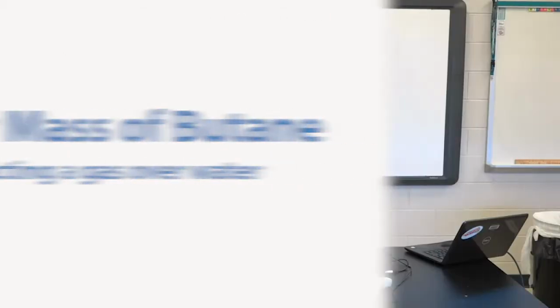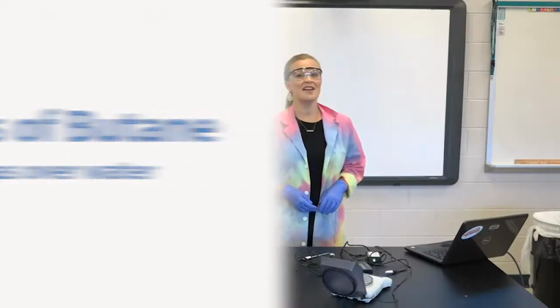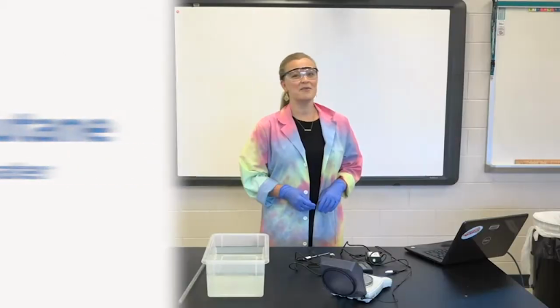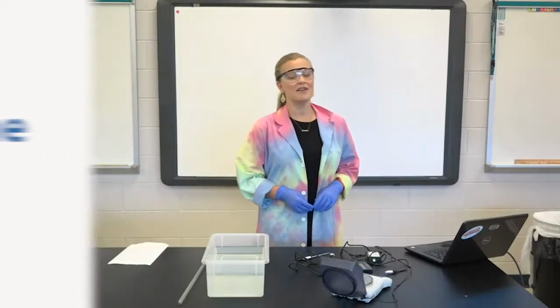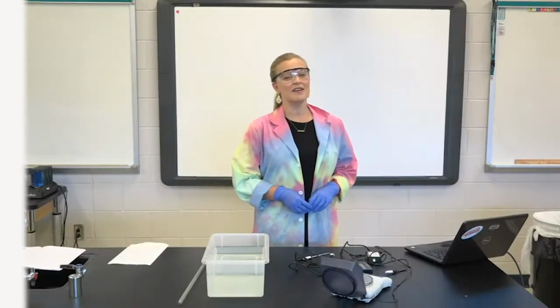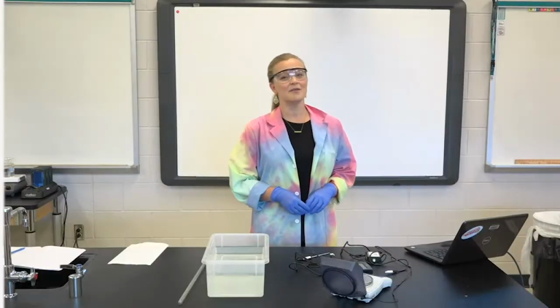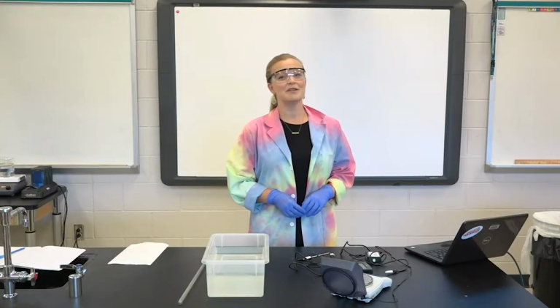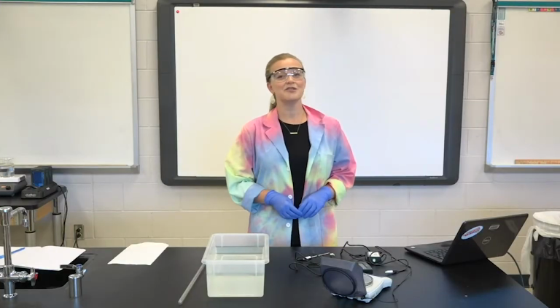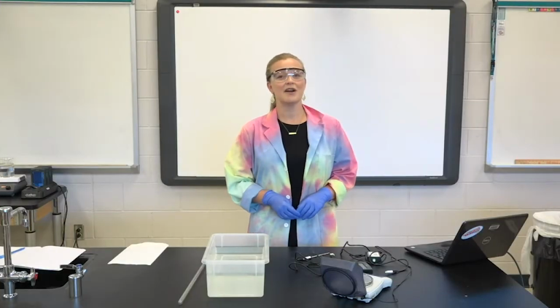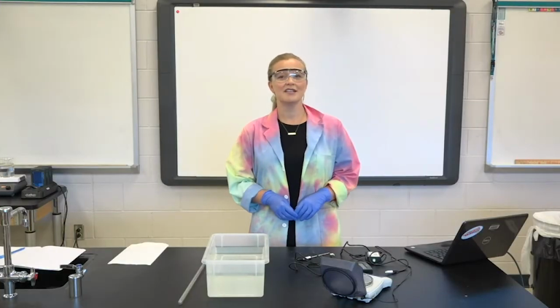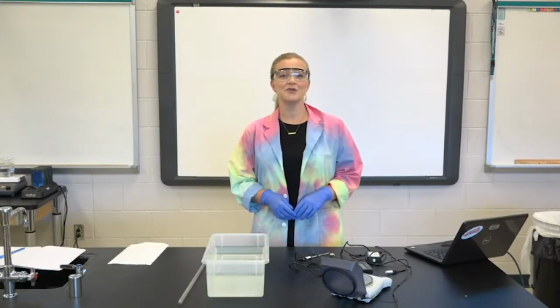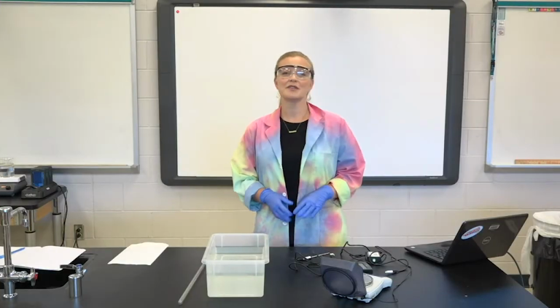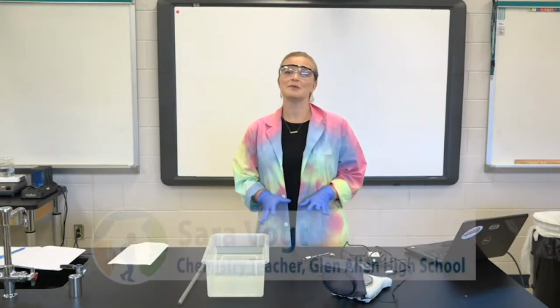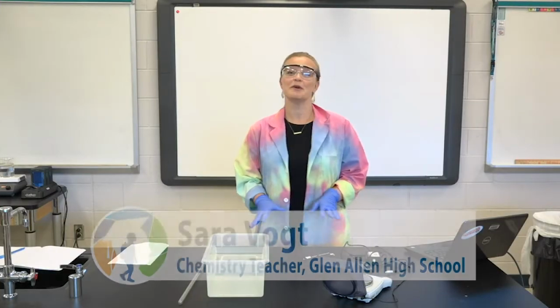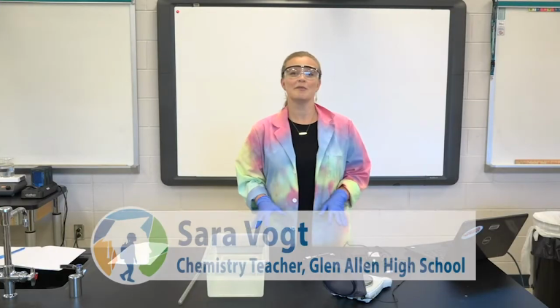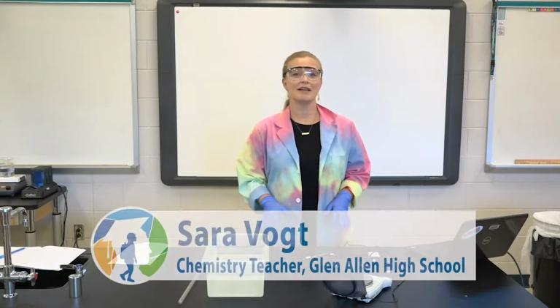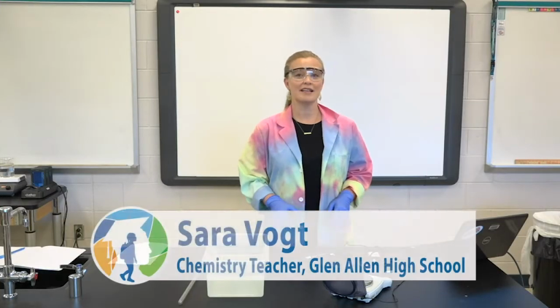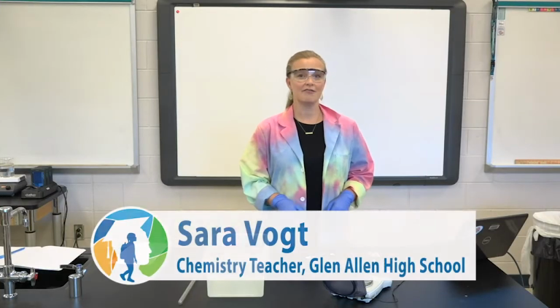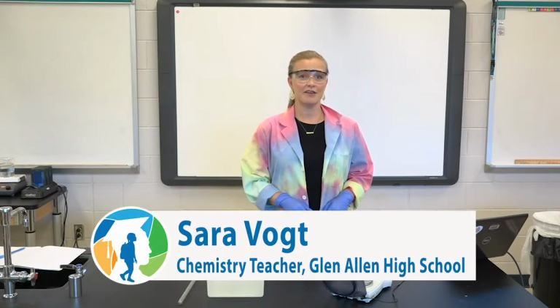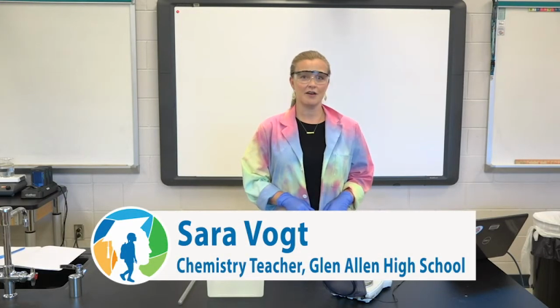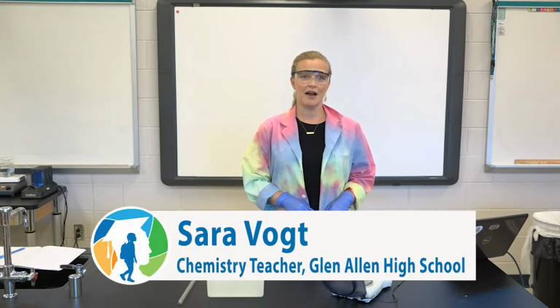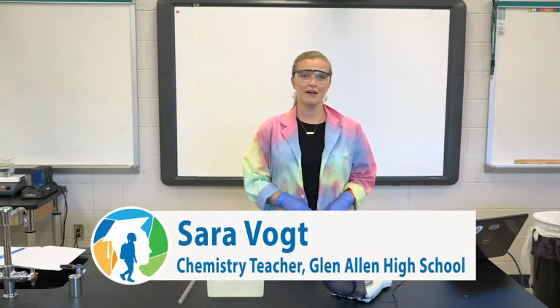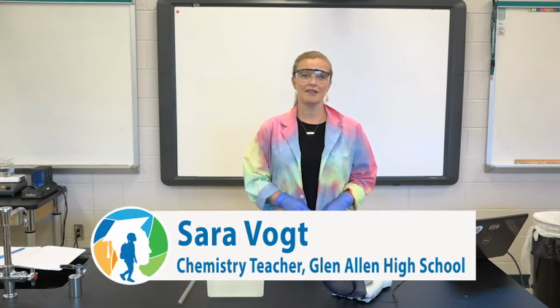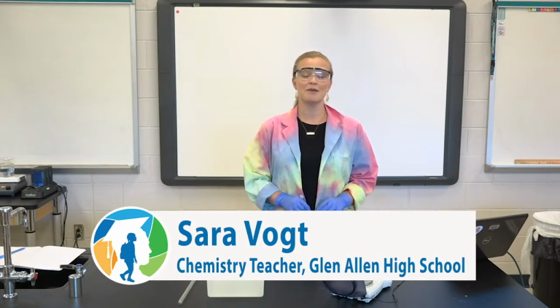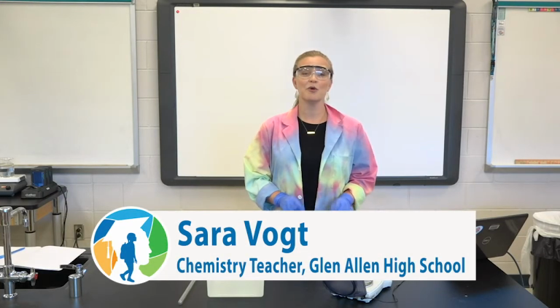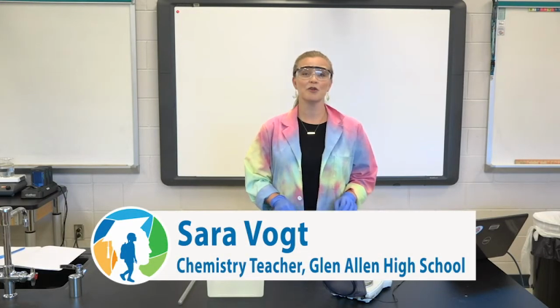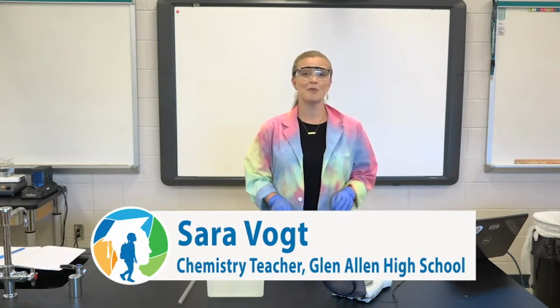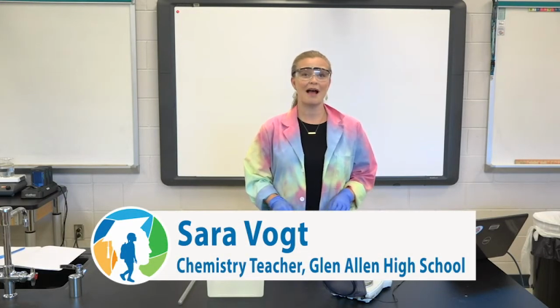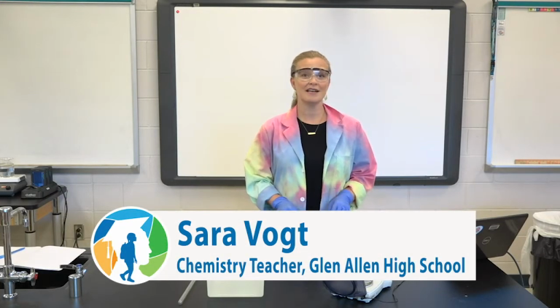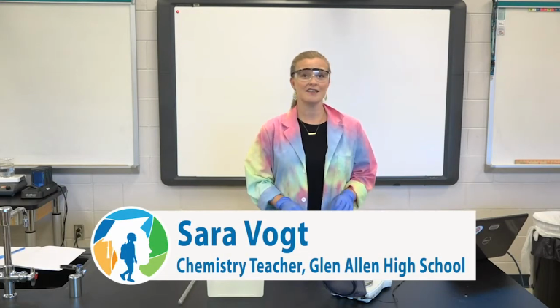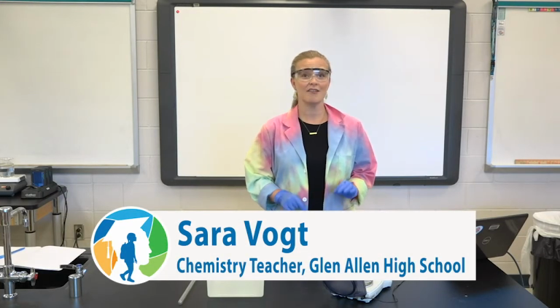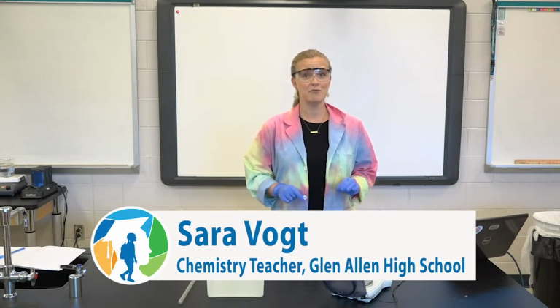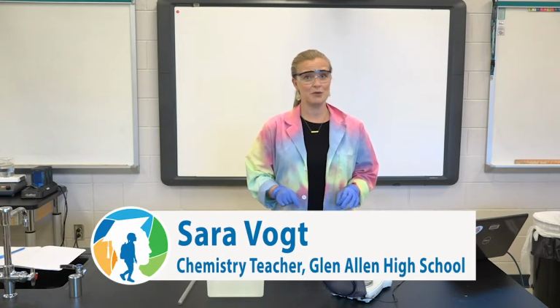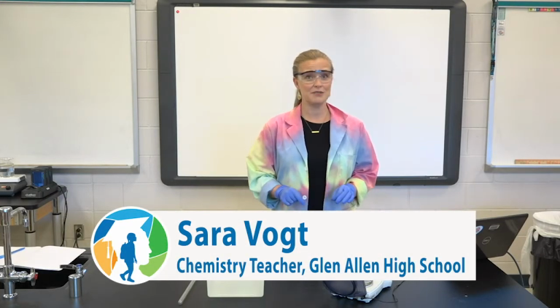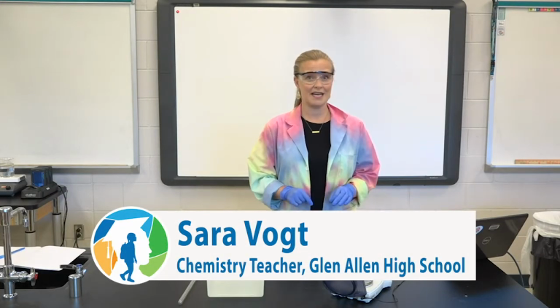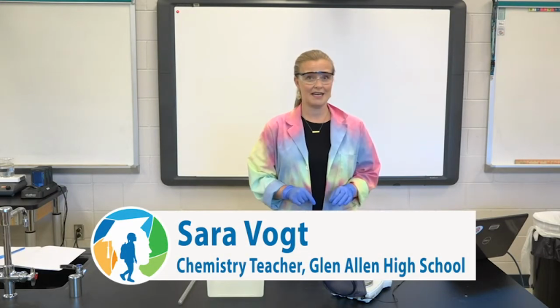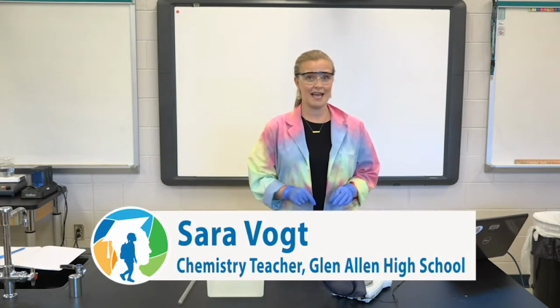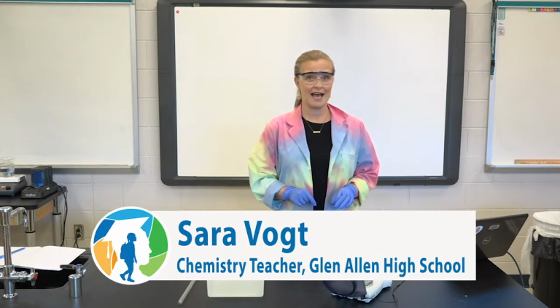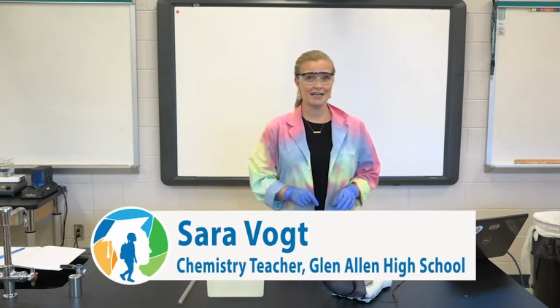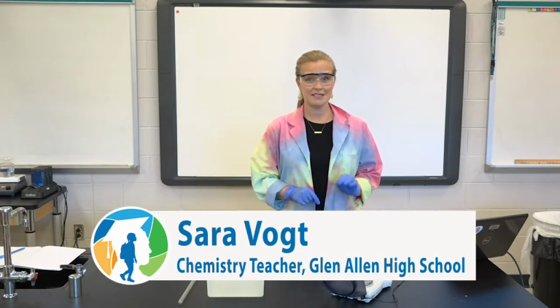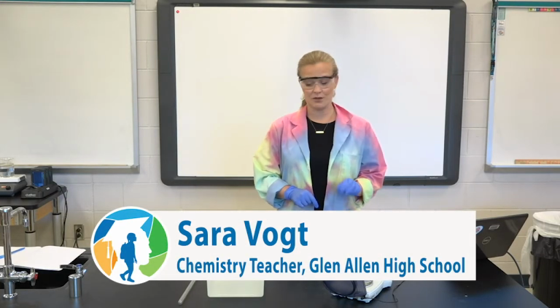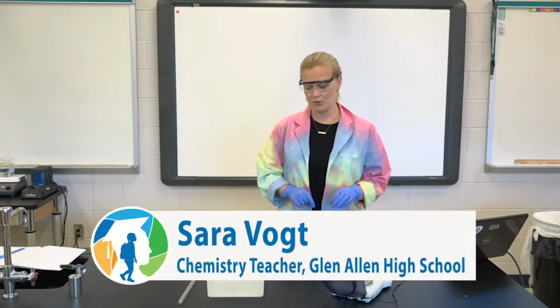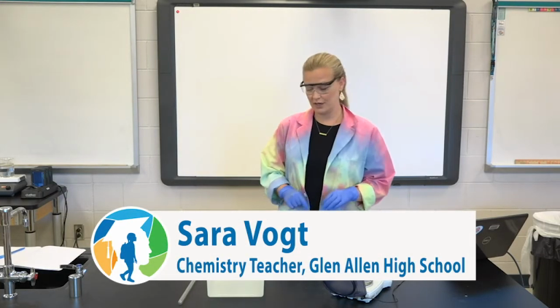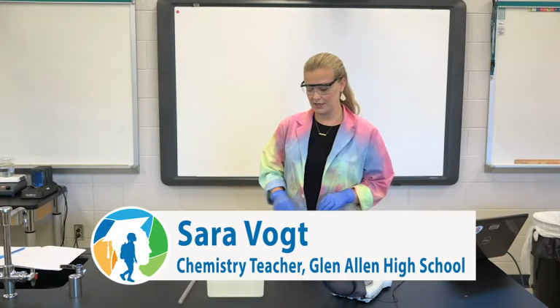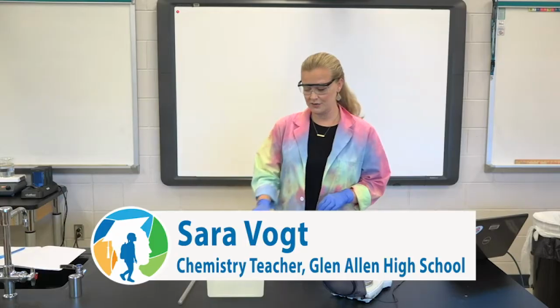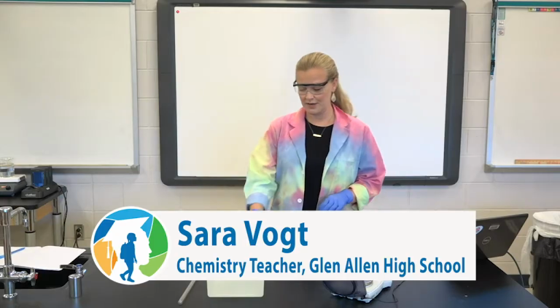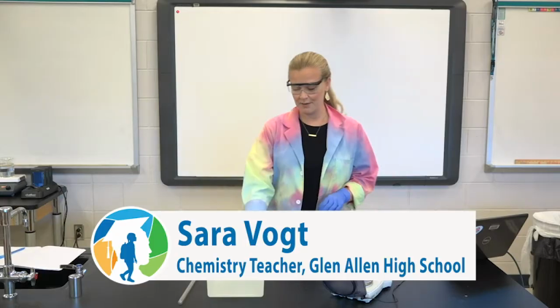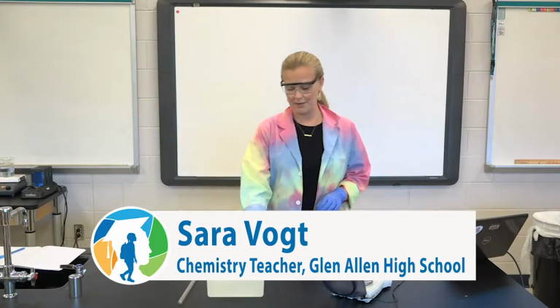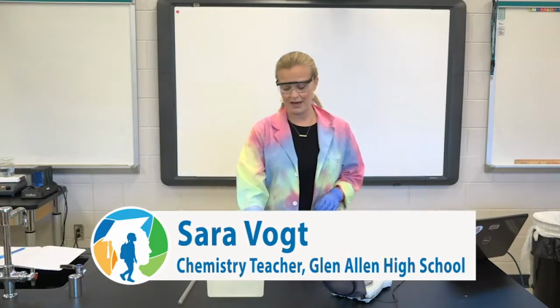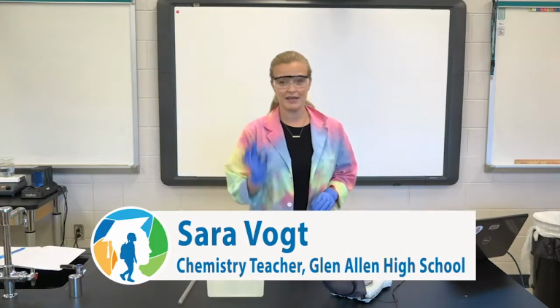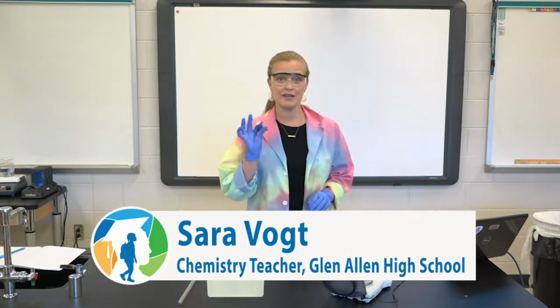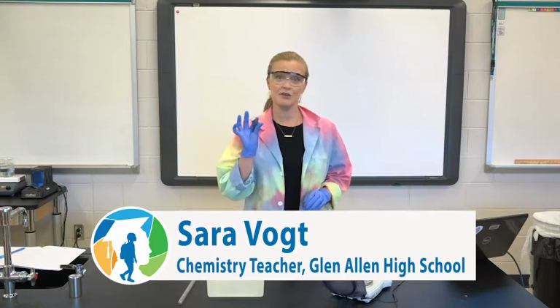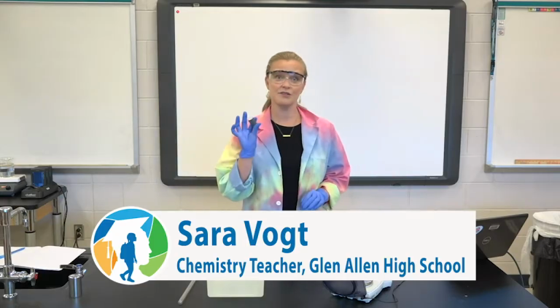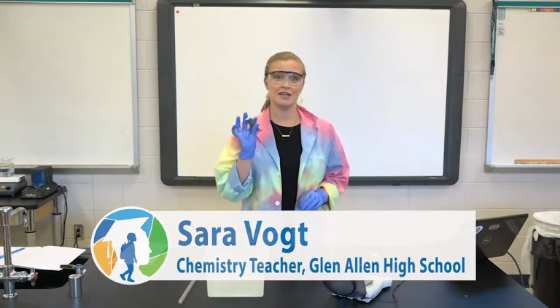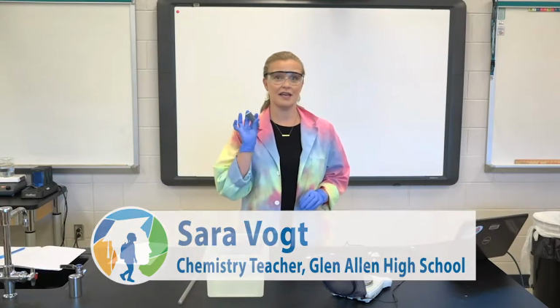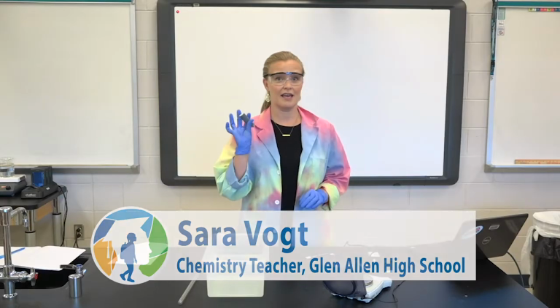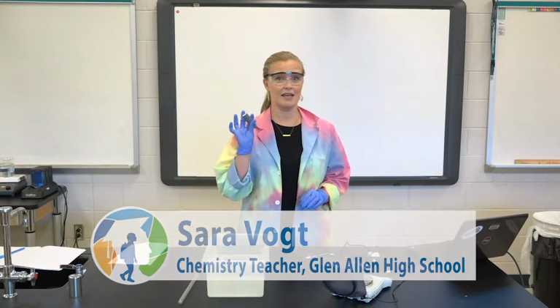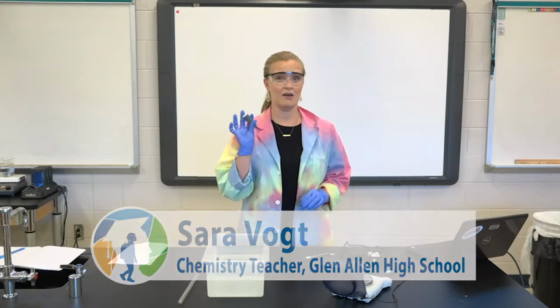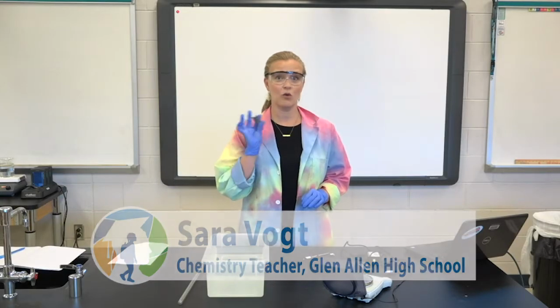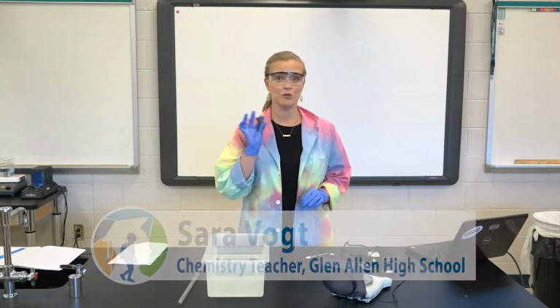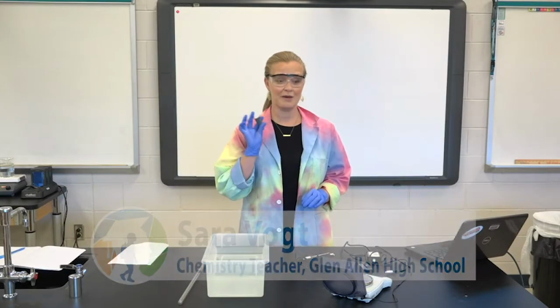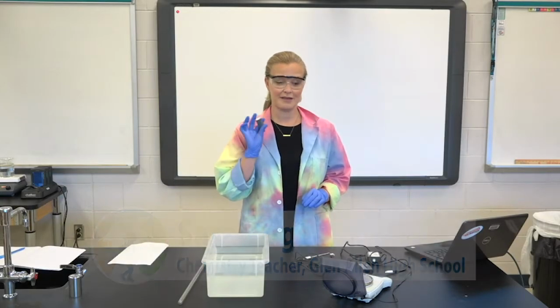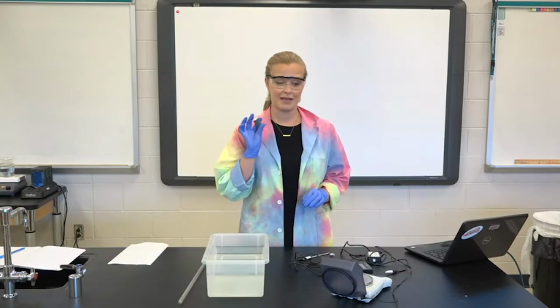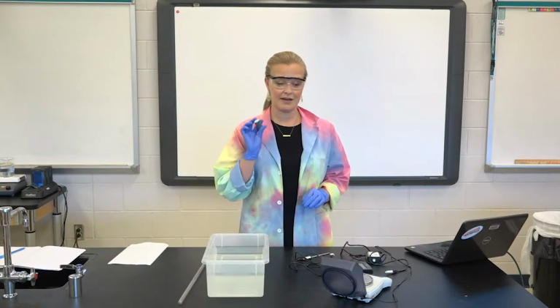Today we are going to be trying to experimentally figure out the molar mass of butane gas, and we're going to do that by using an old Bic lighter.